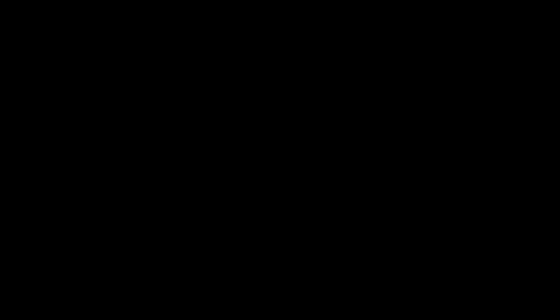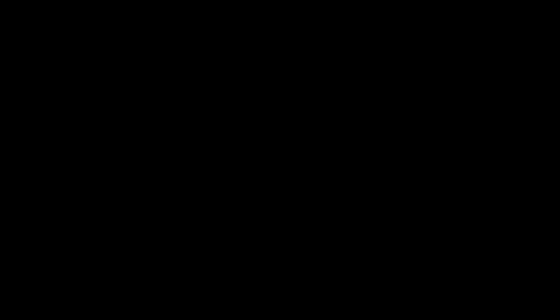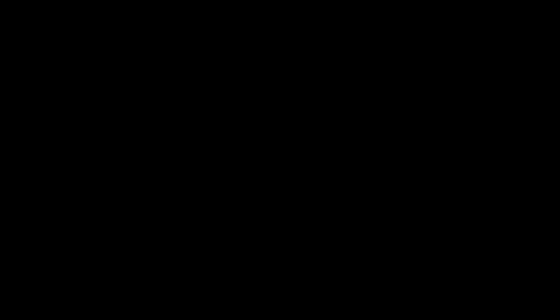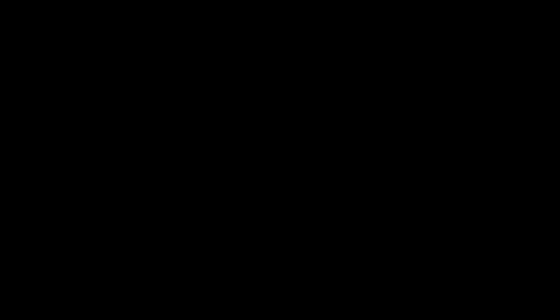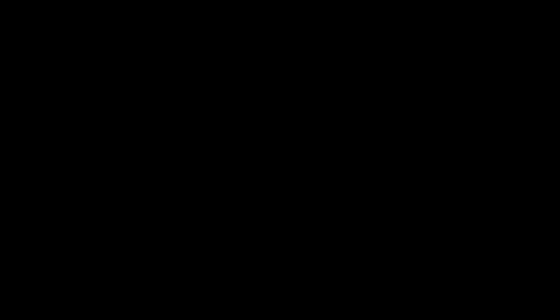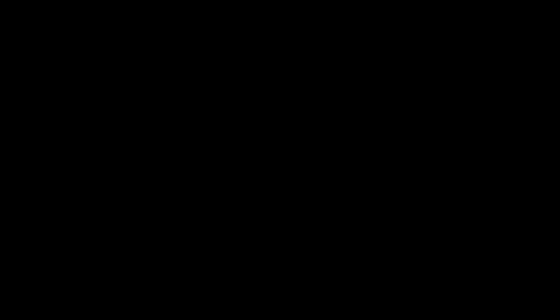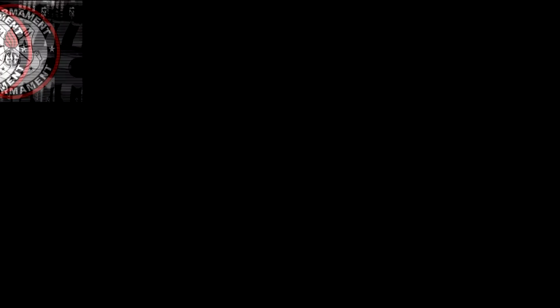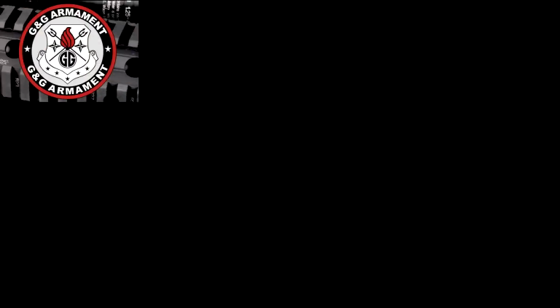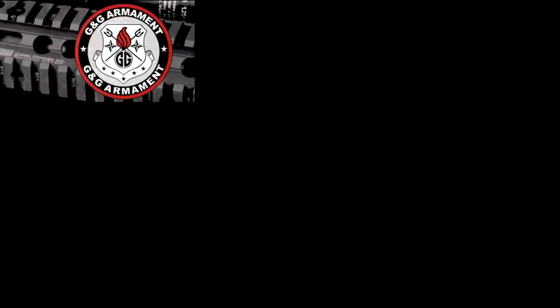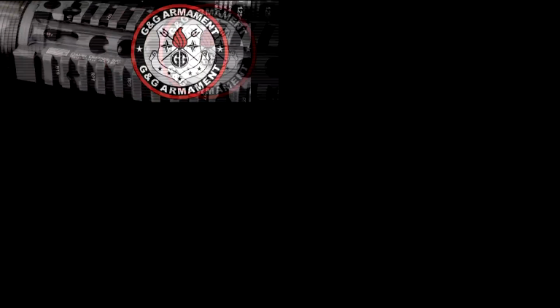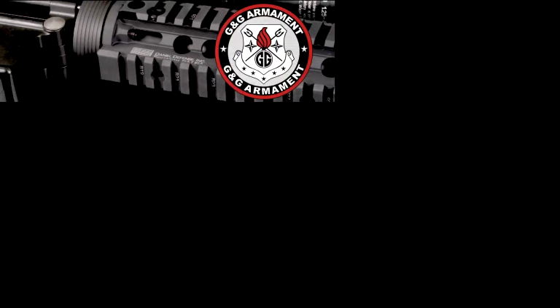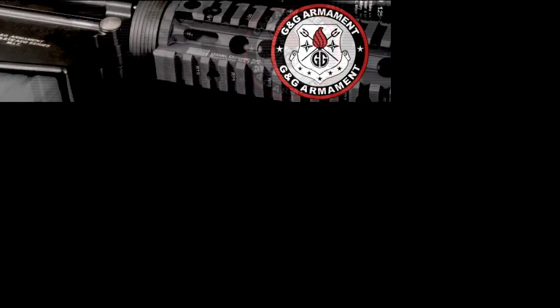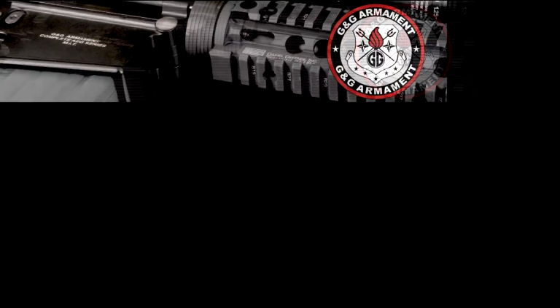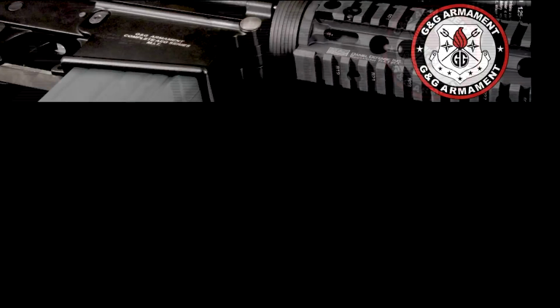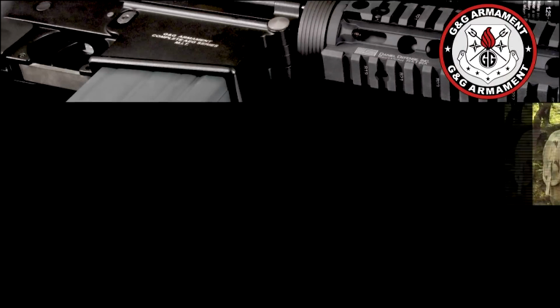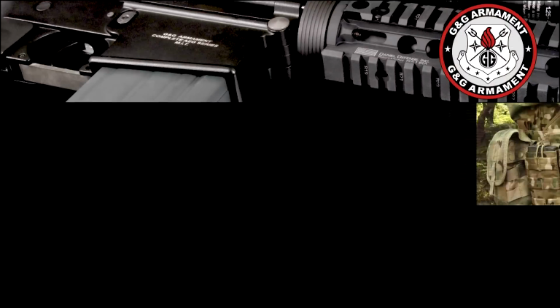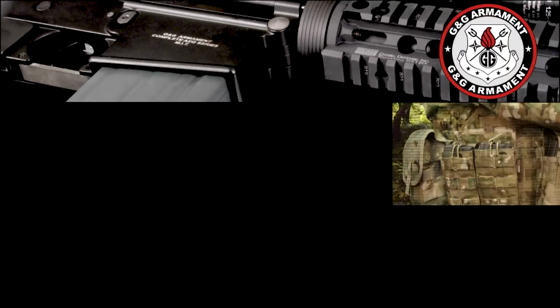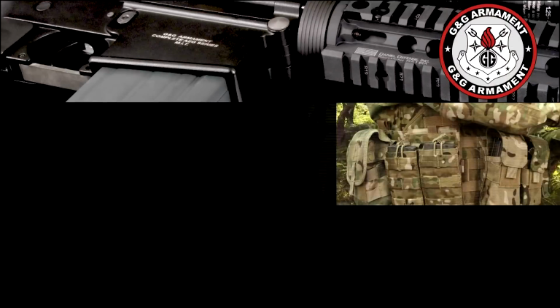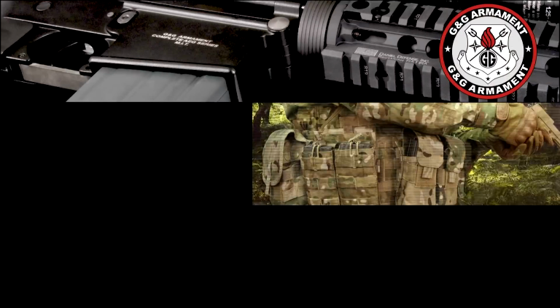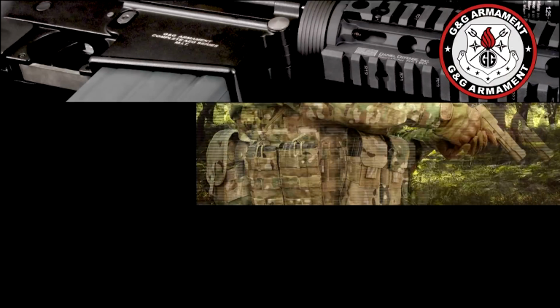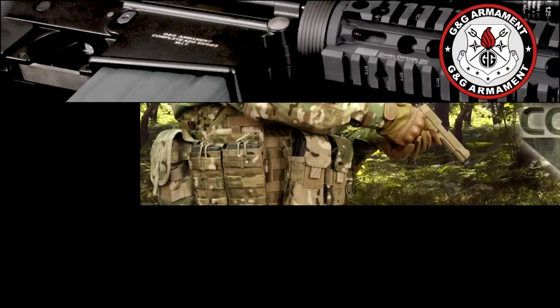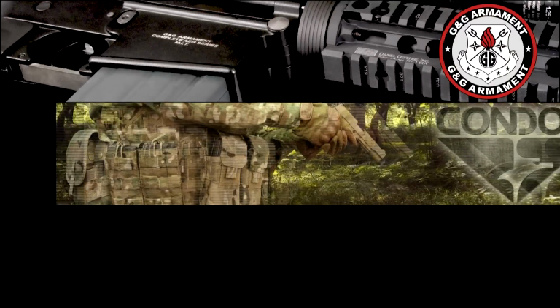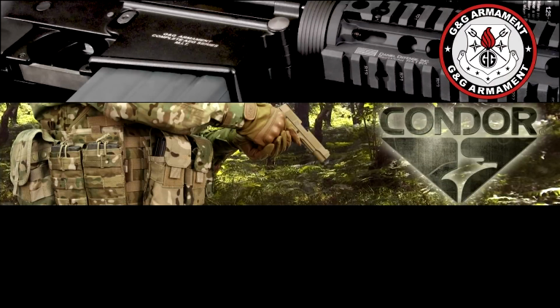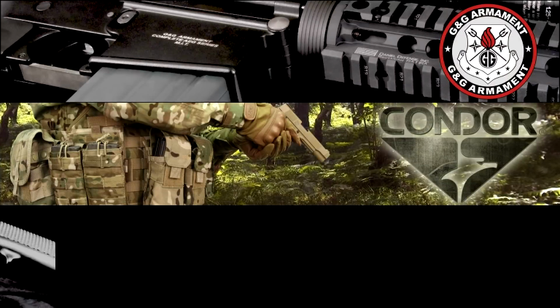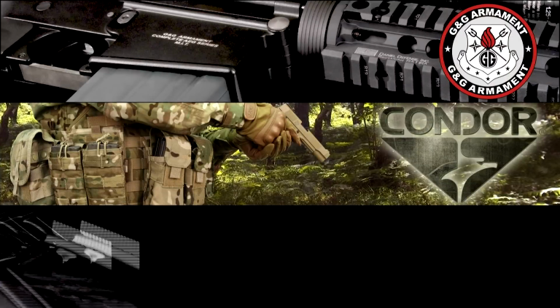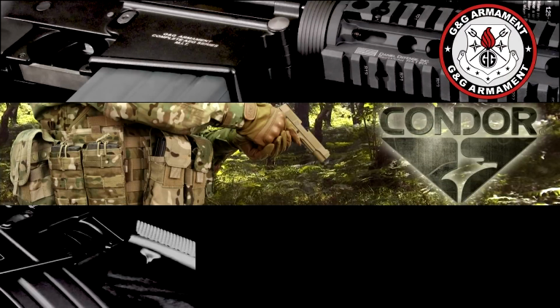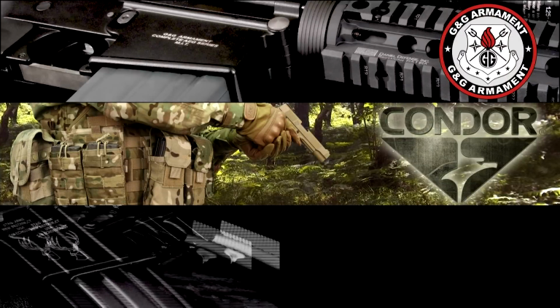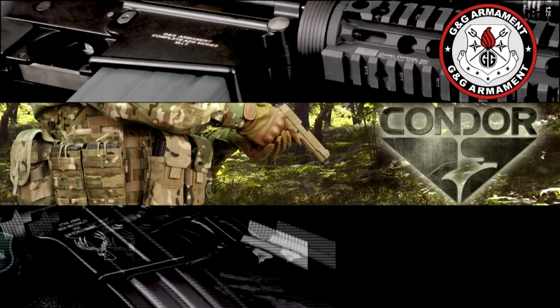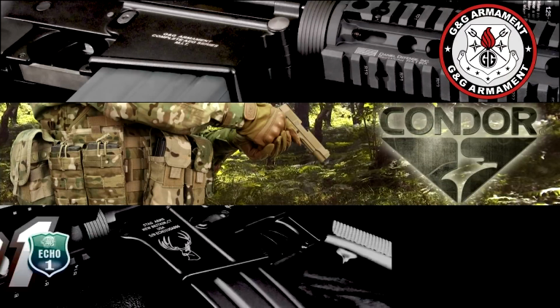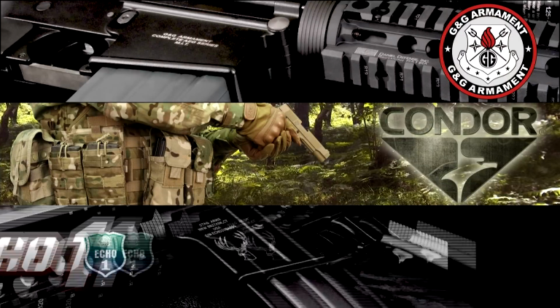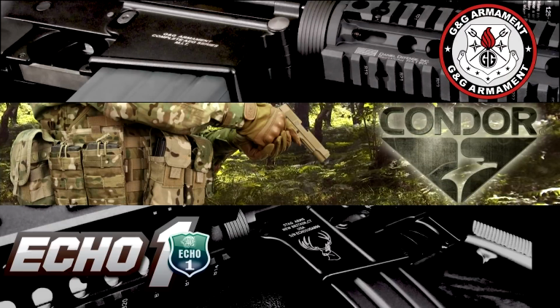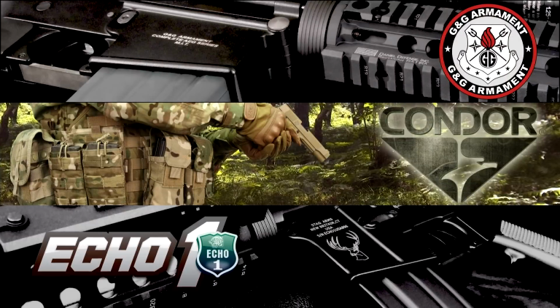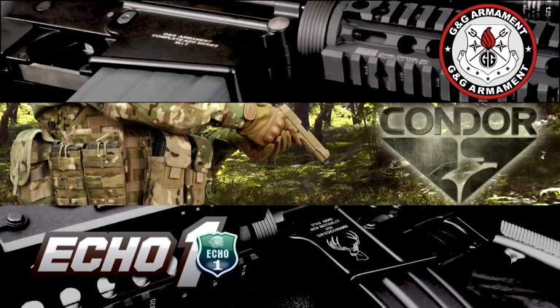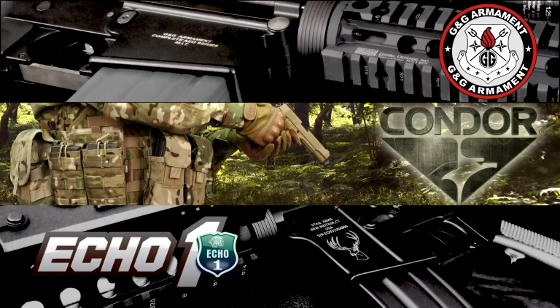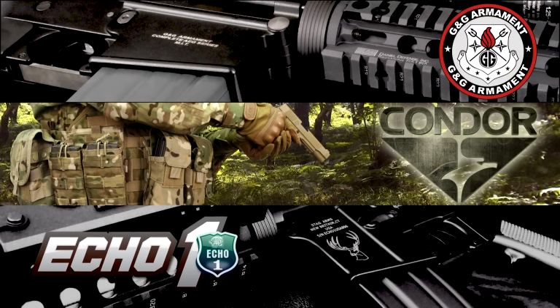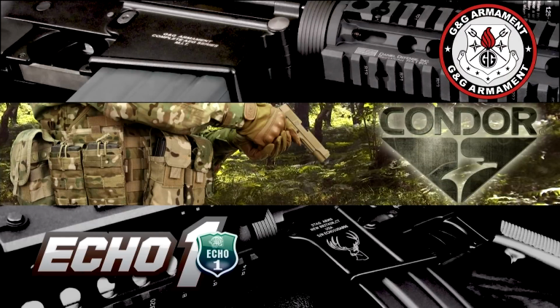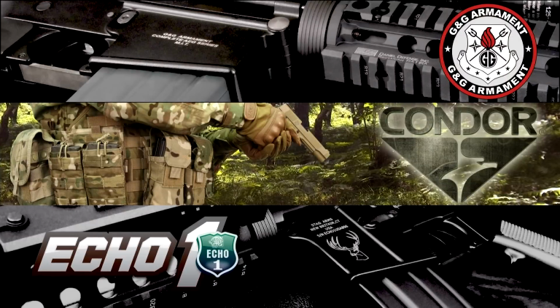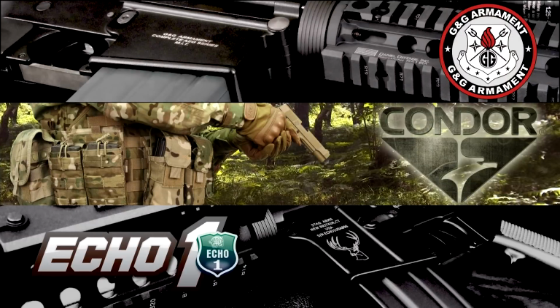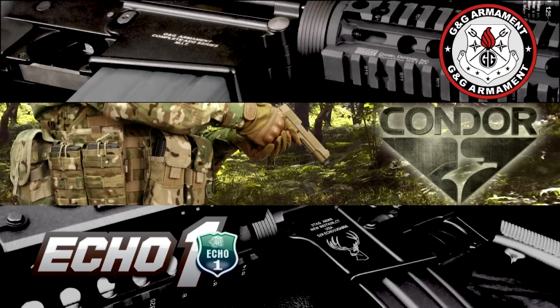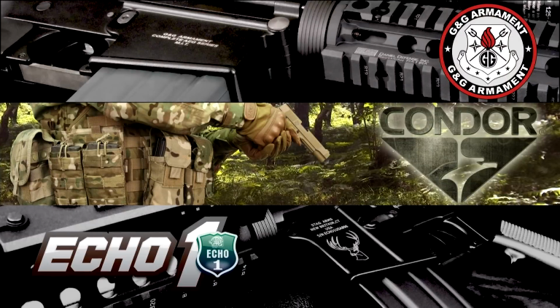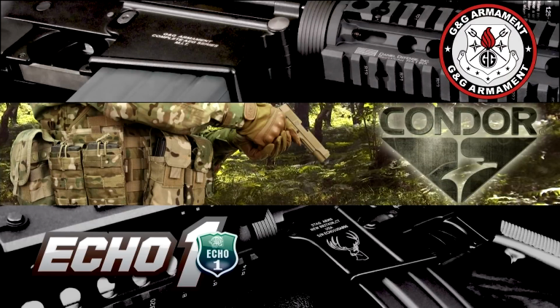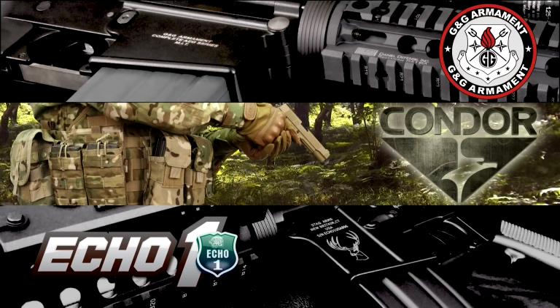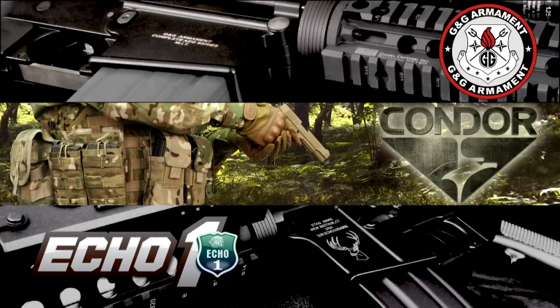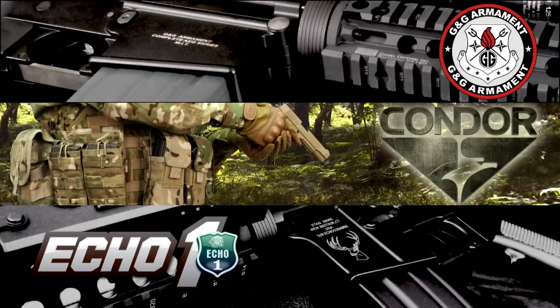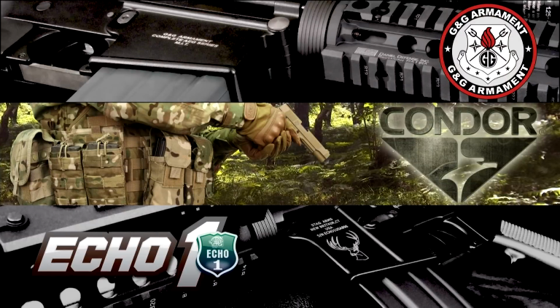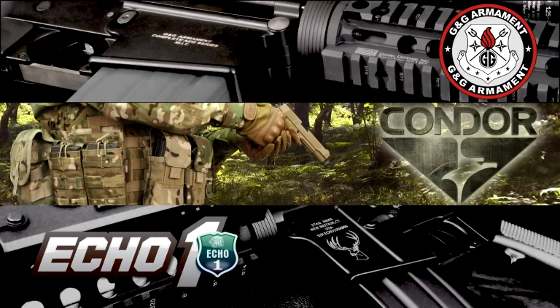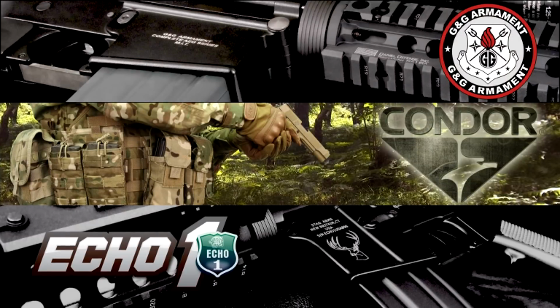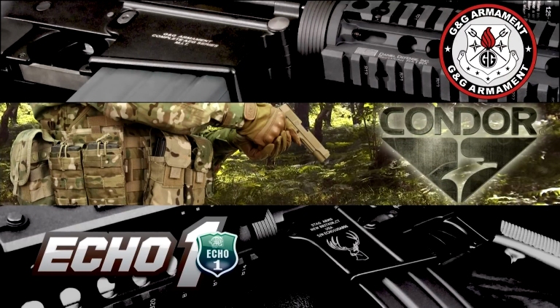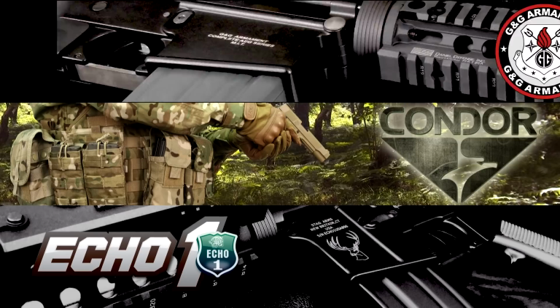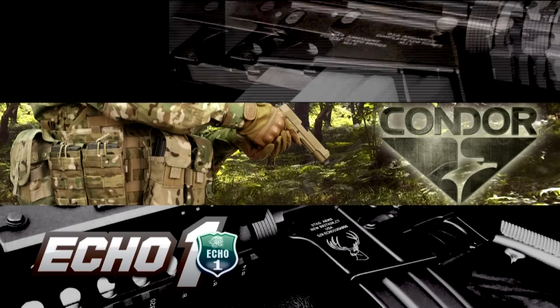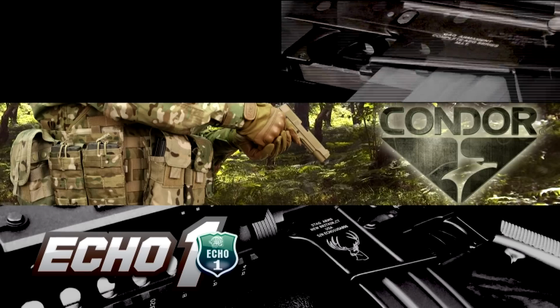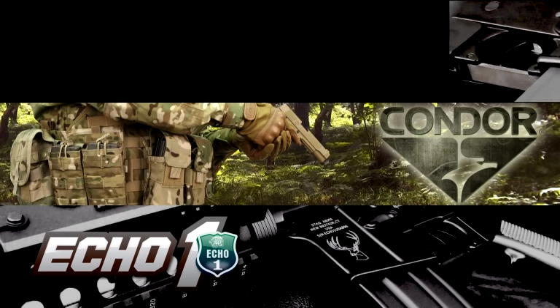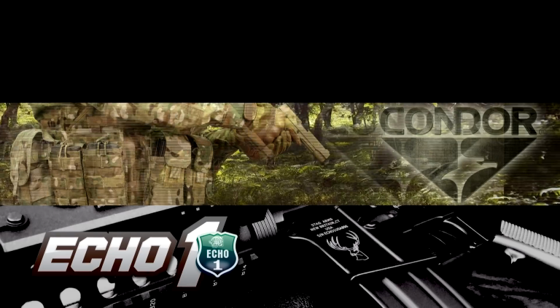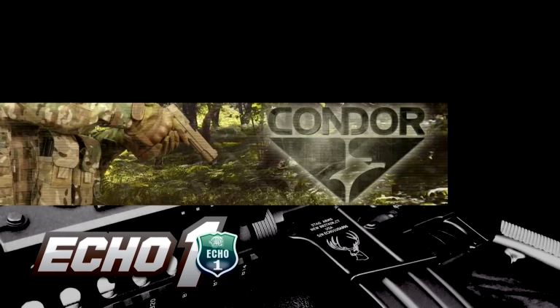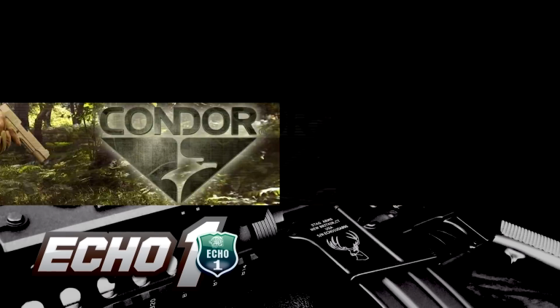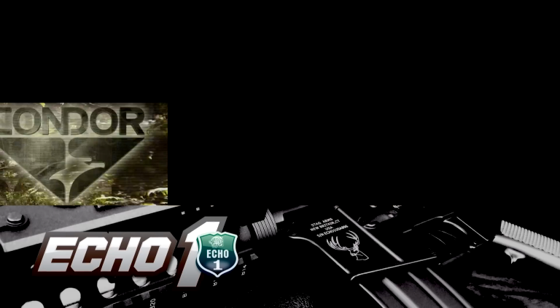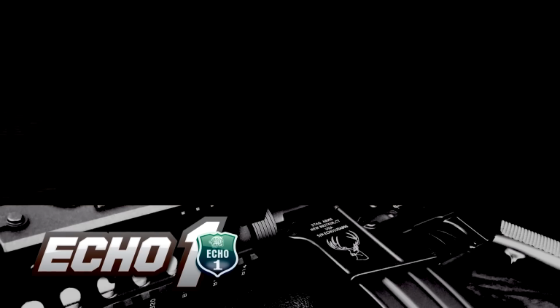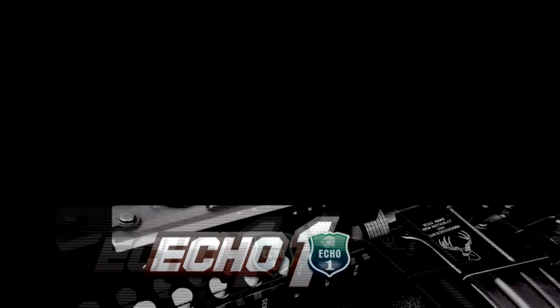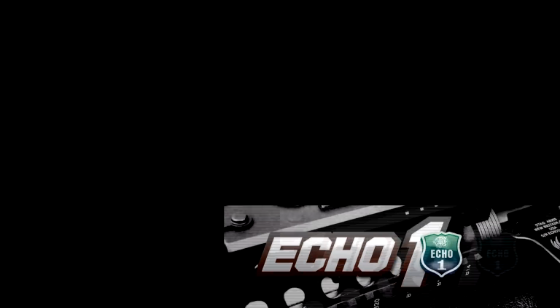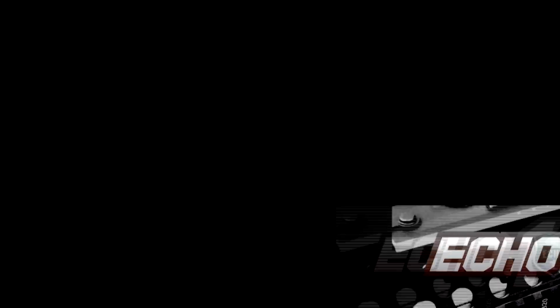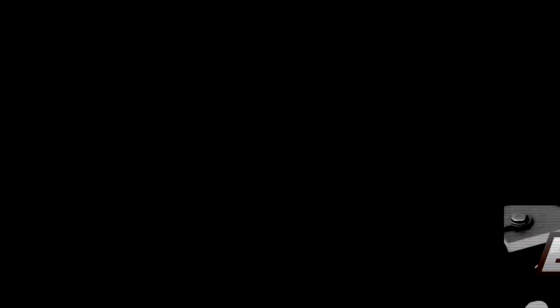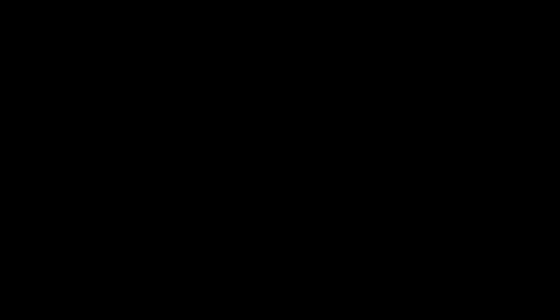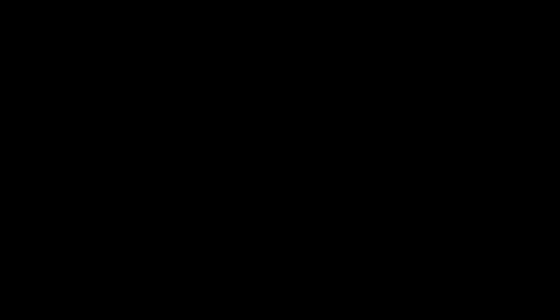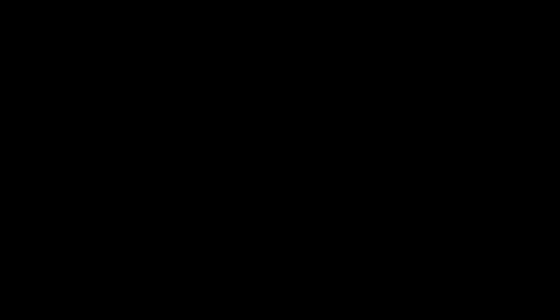This Airsoft GITV episode is brought to you in part by G&G Armament, Condor Outdoor, and Echo One USA.